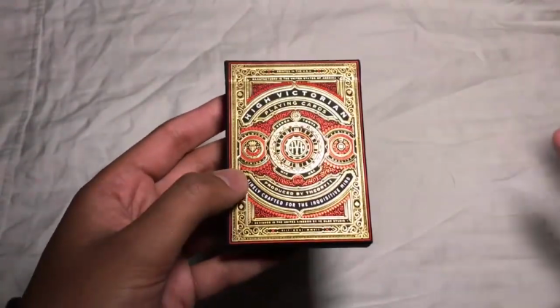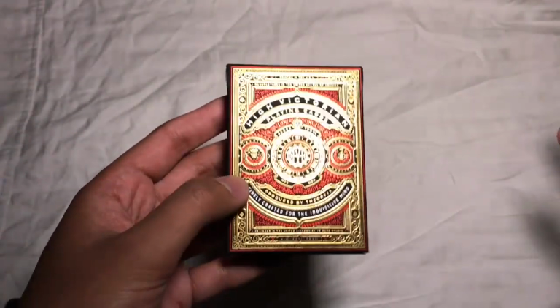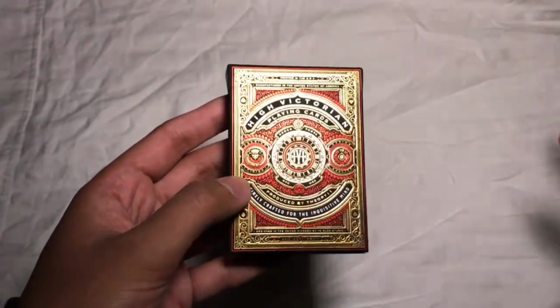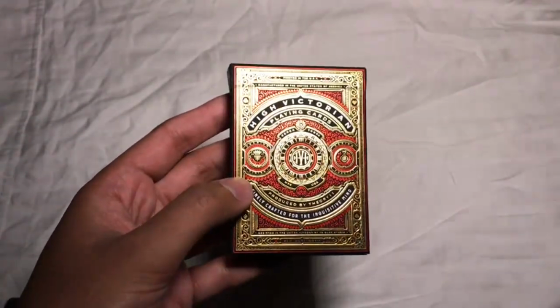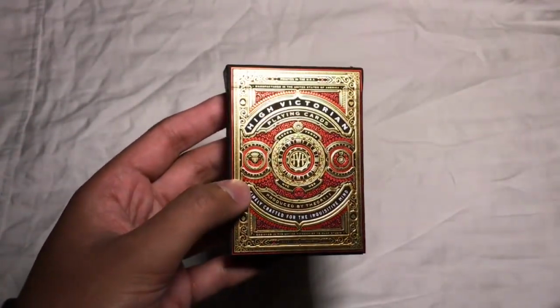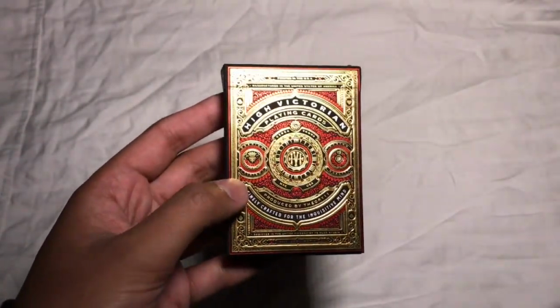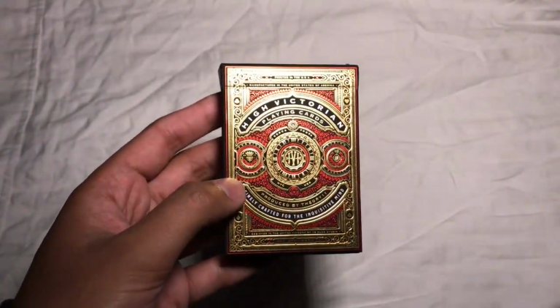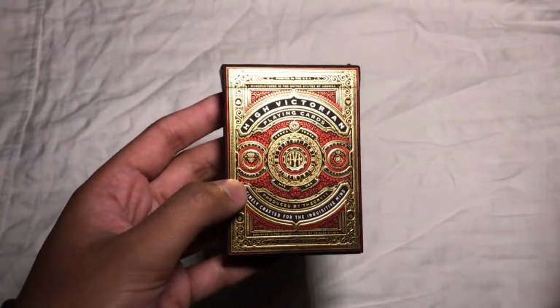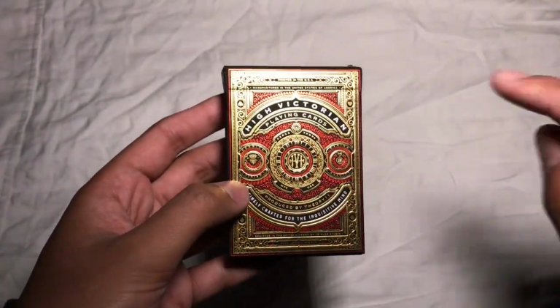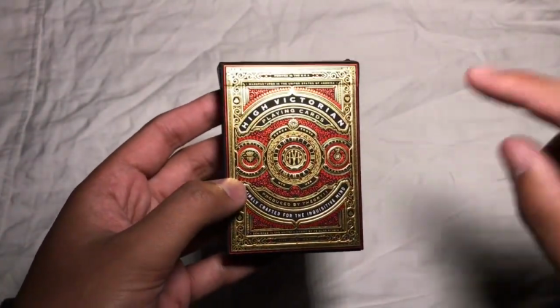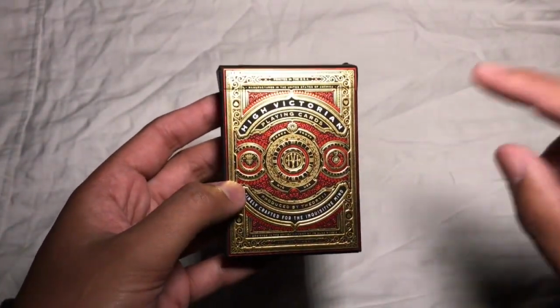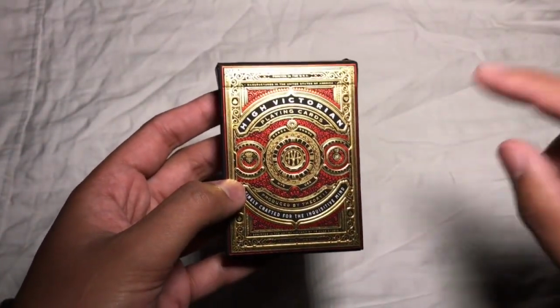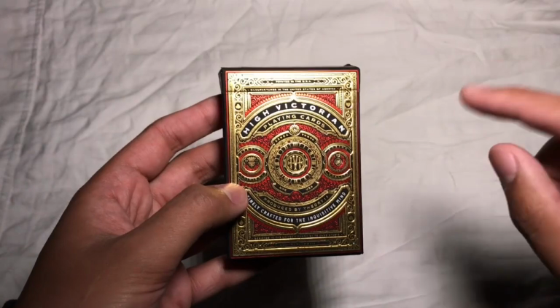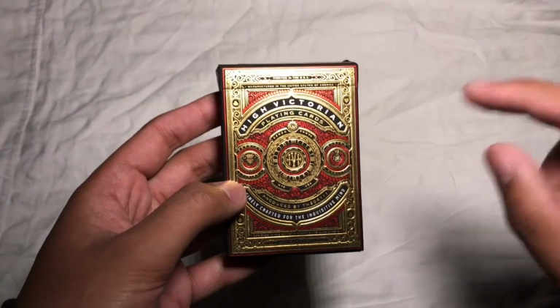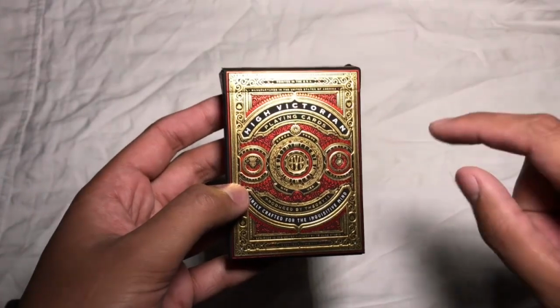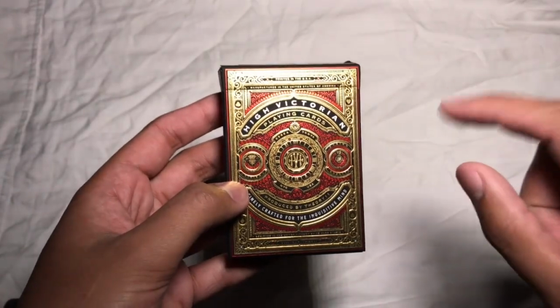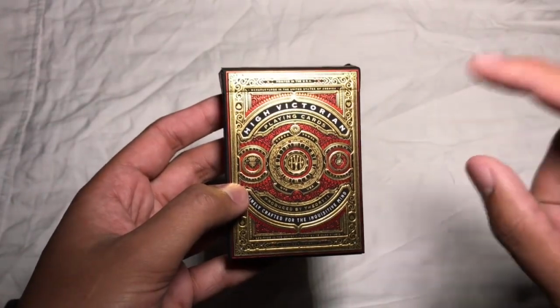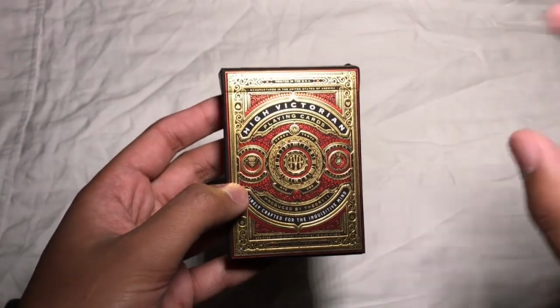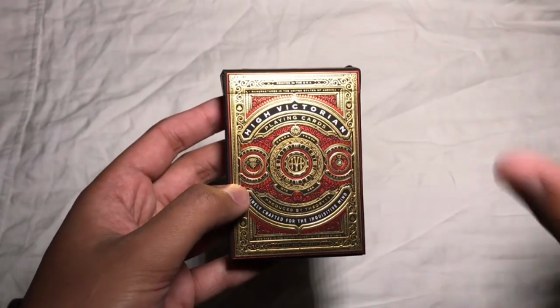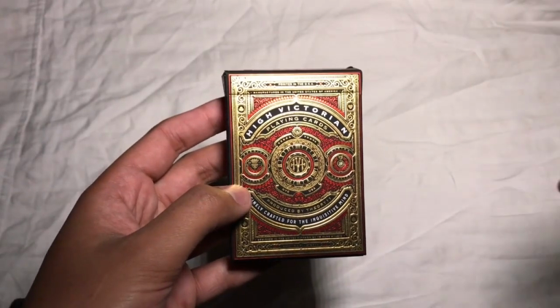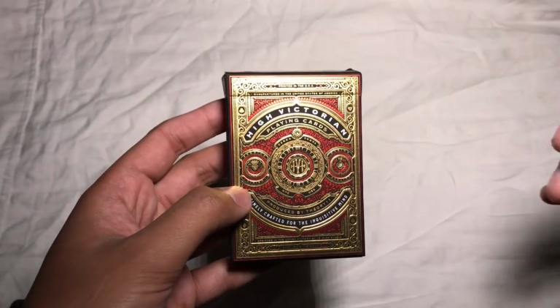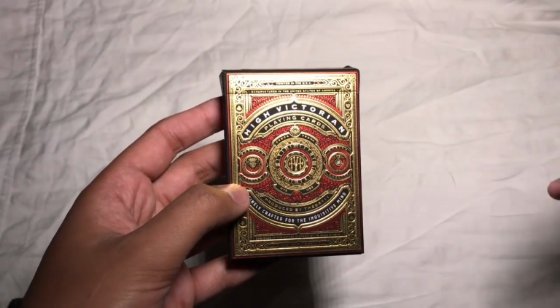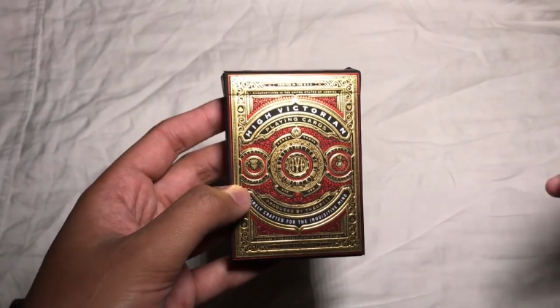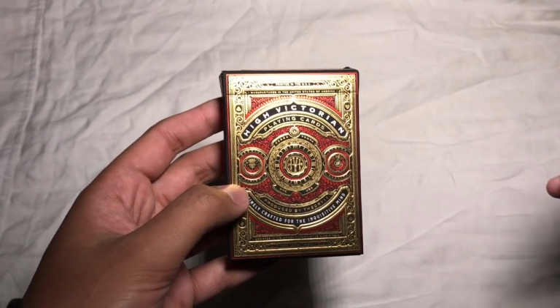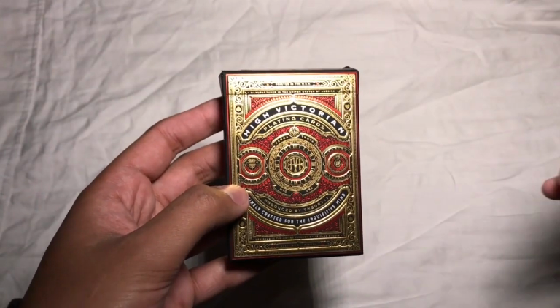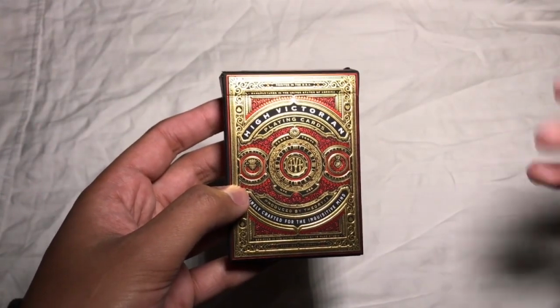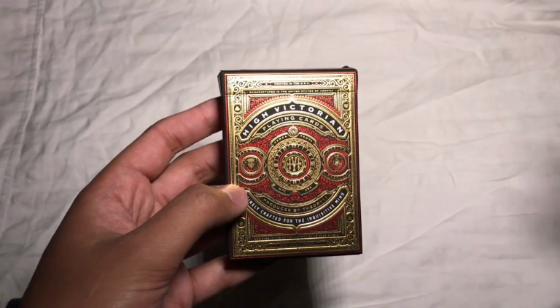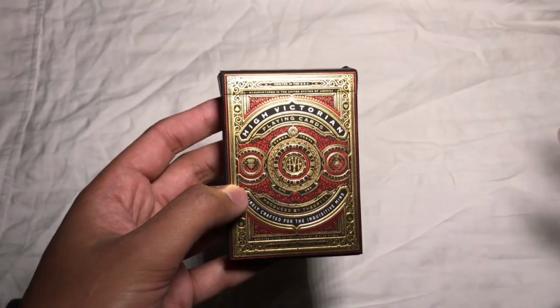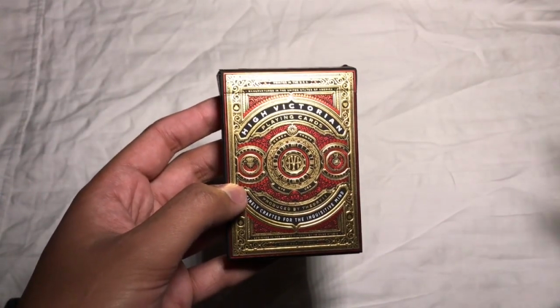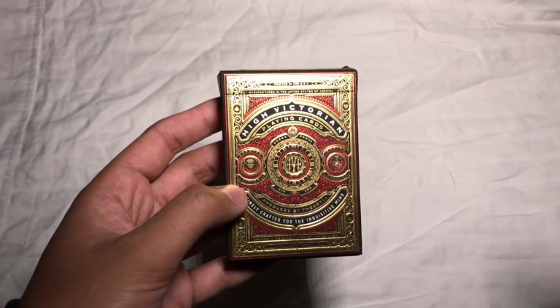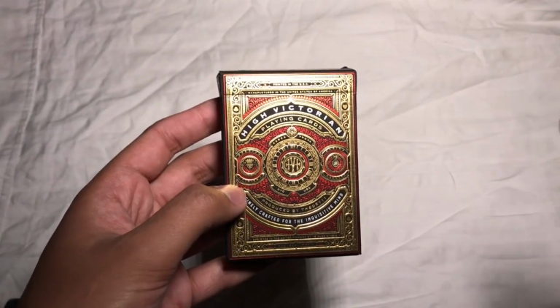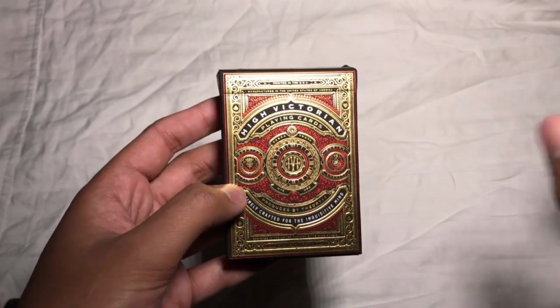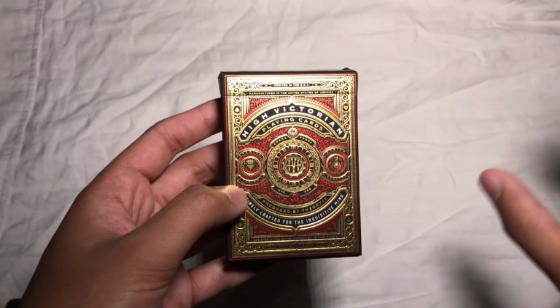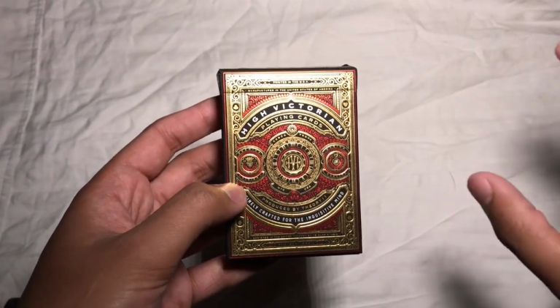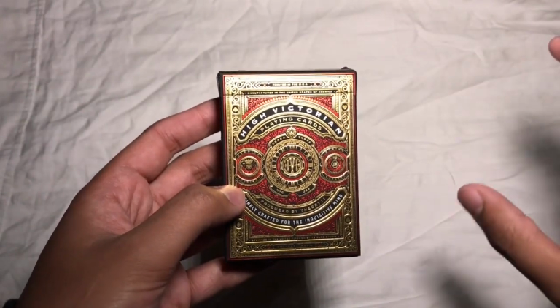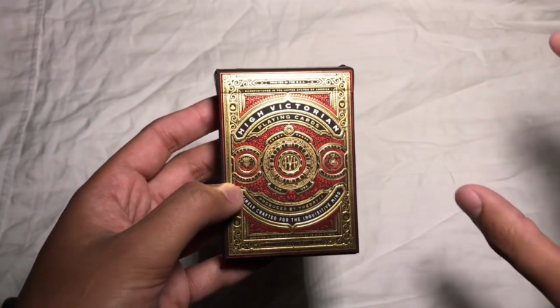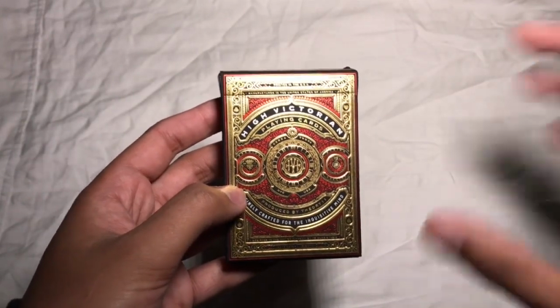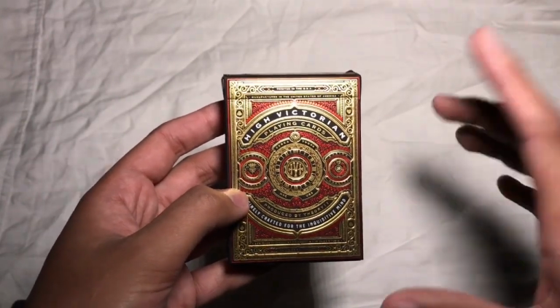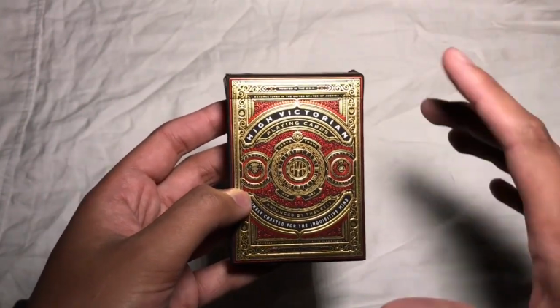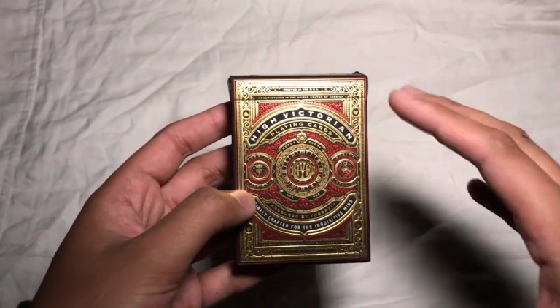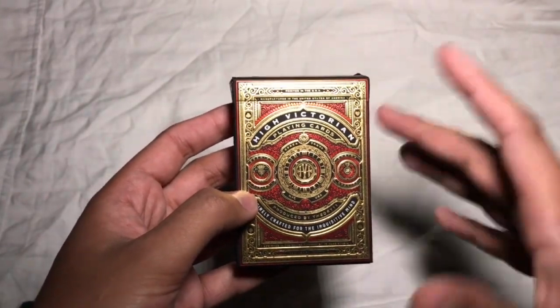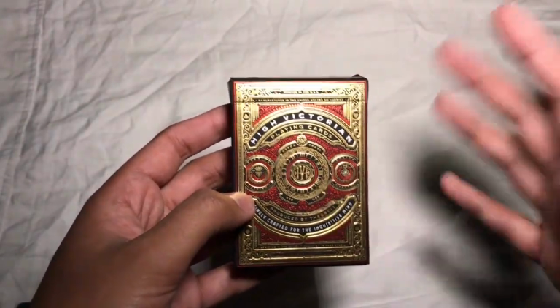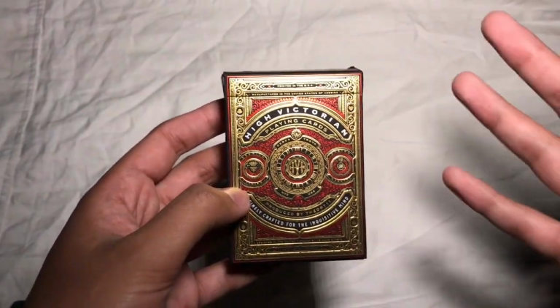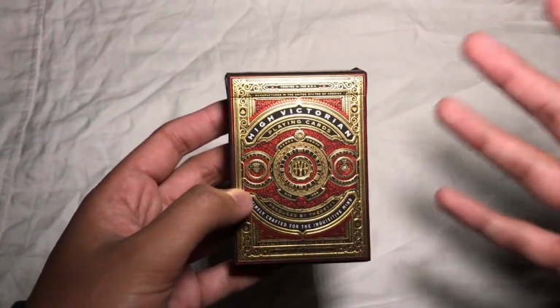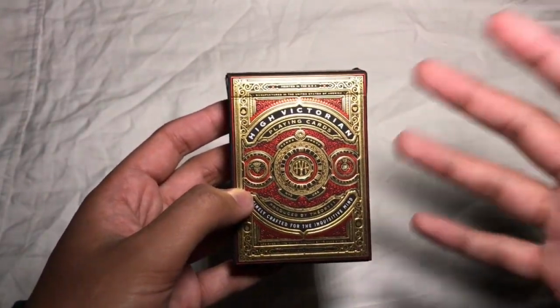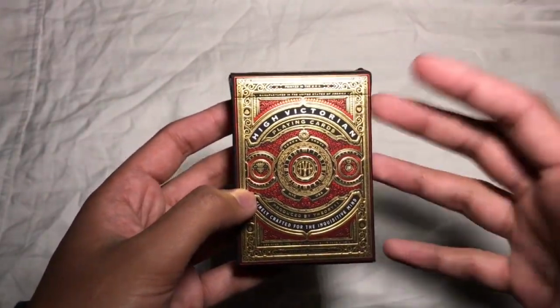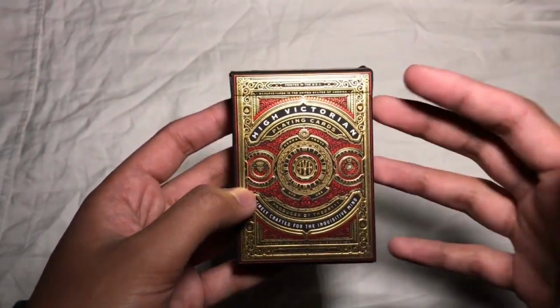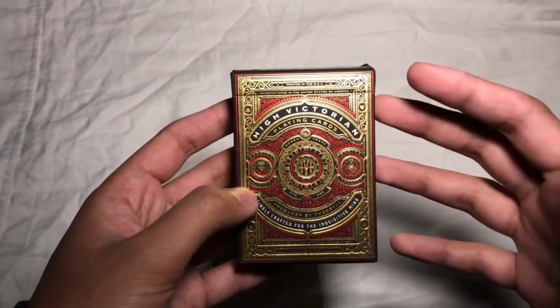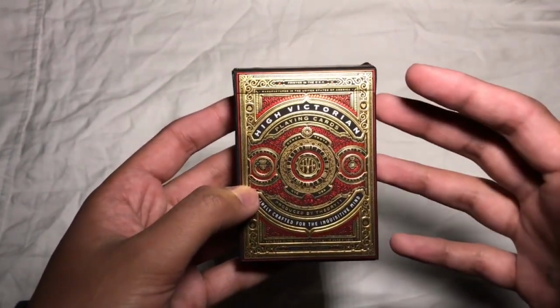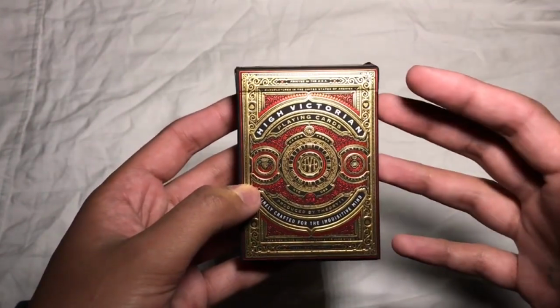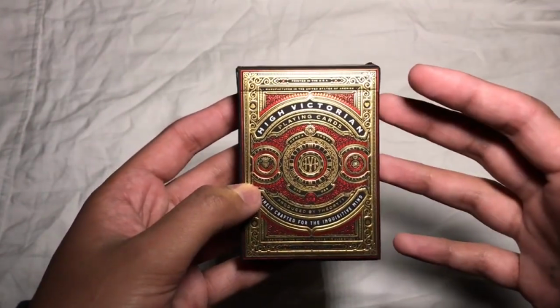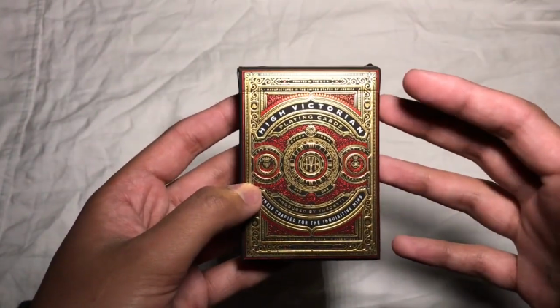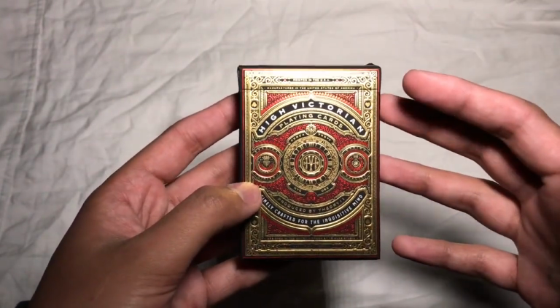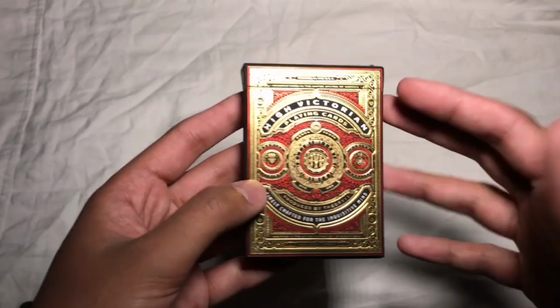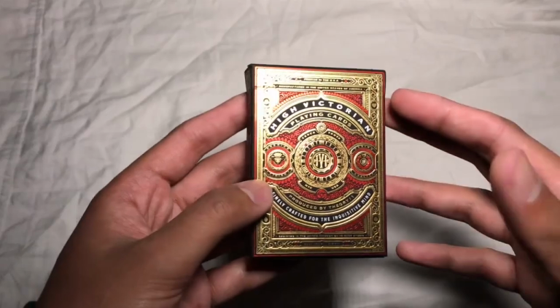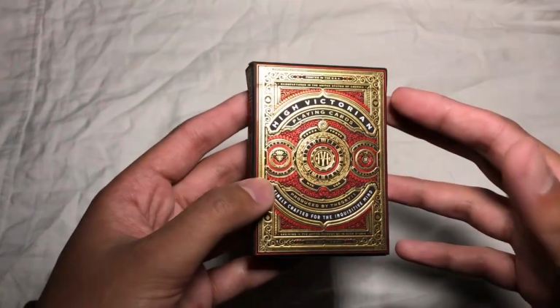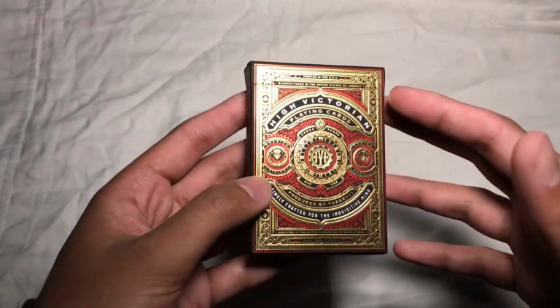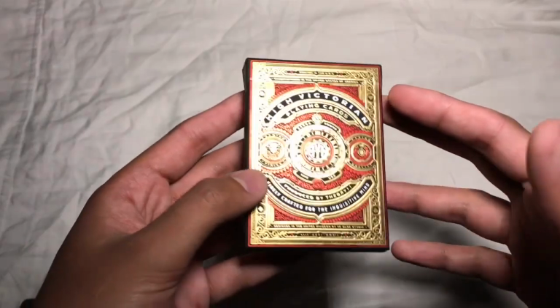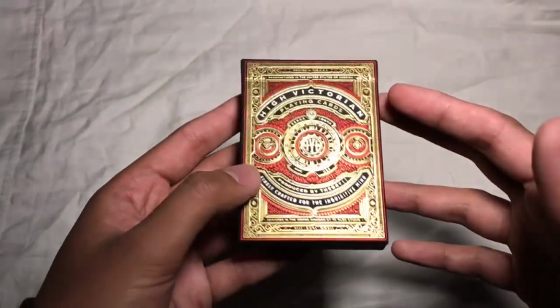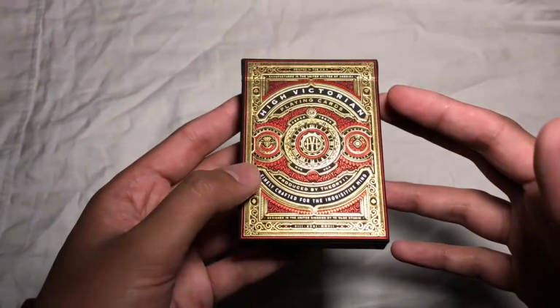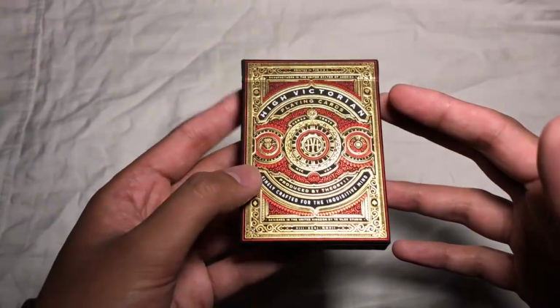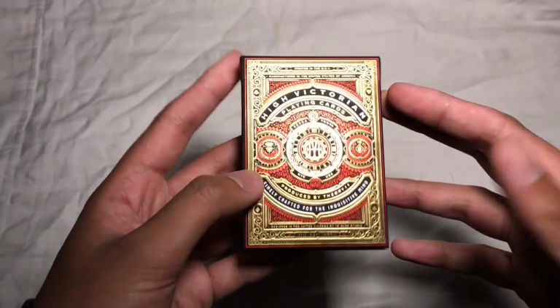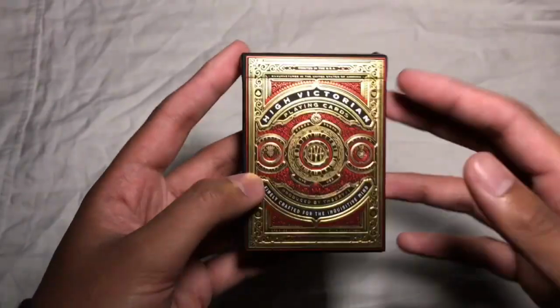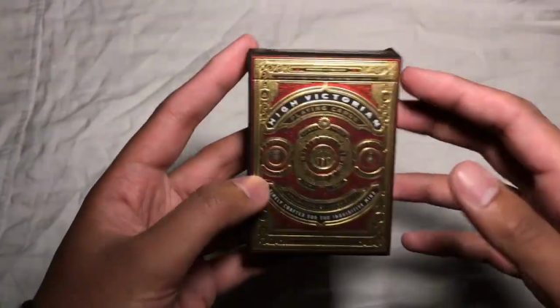That being said, these cards are identical except the green ones have a different color on the back design and obviously a green tuck case instead of the red tuck case.